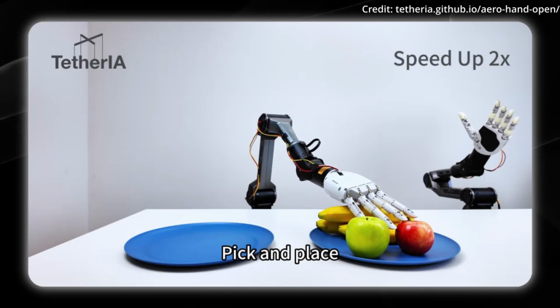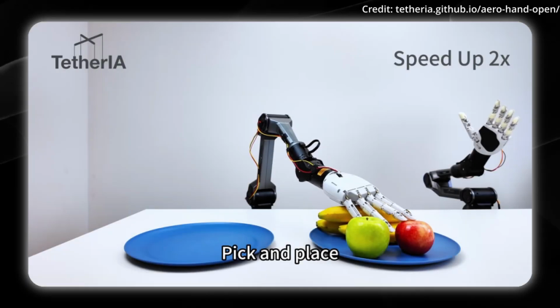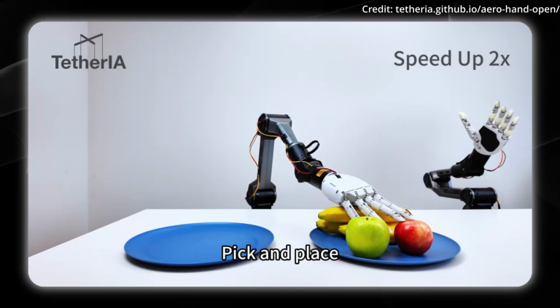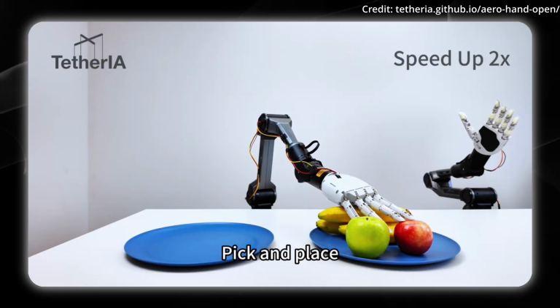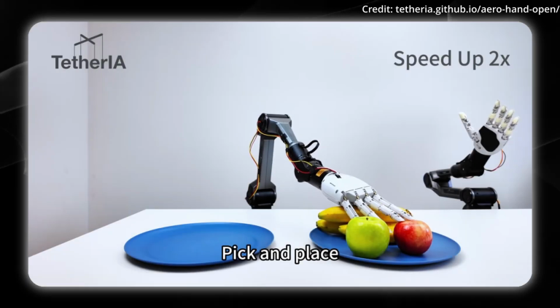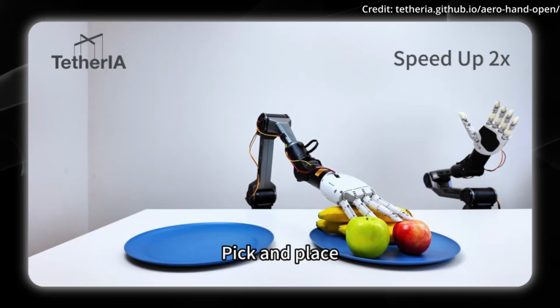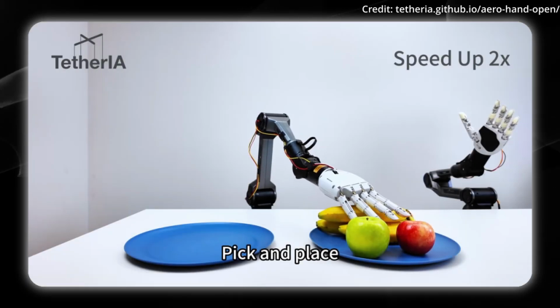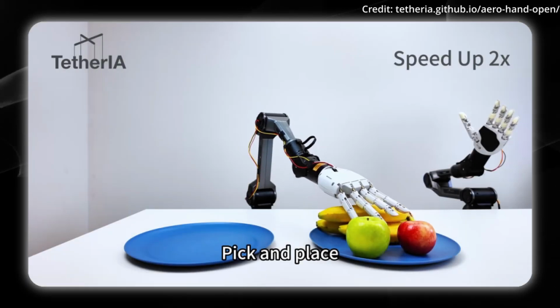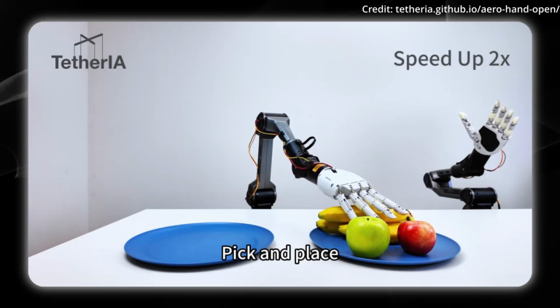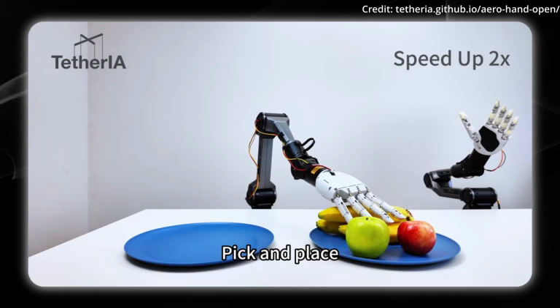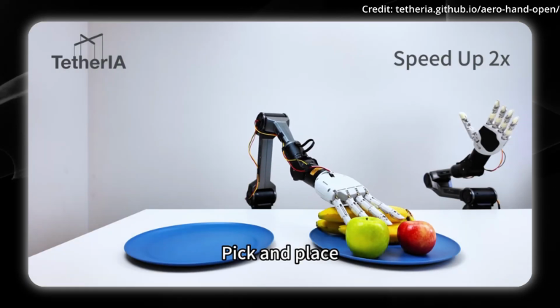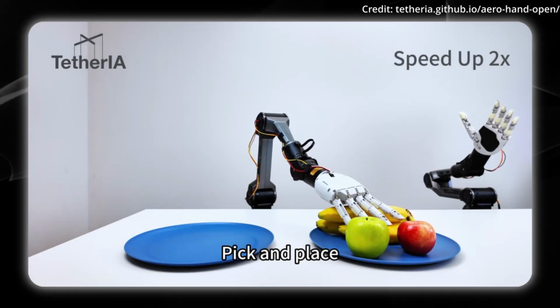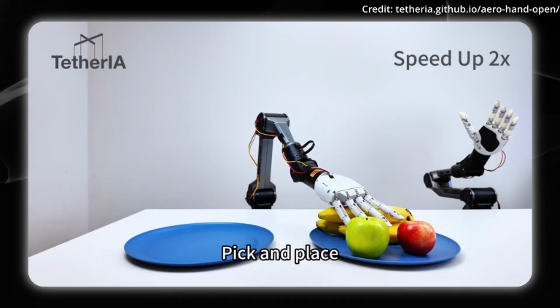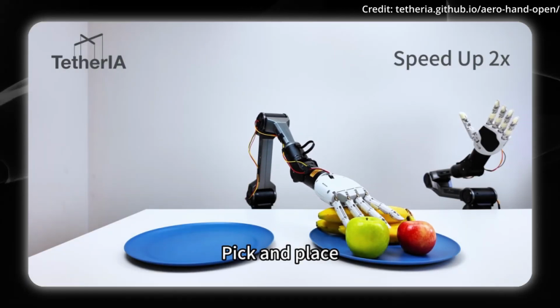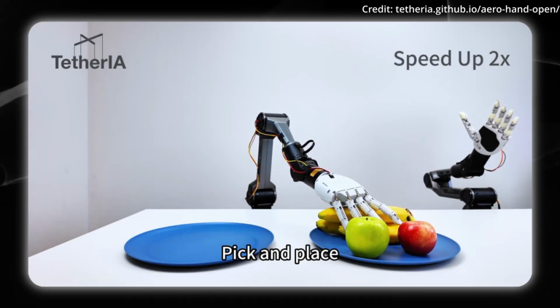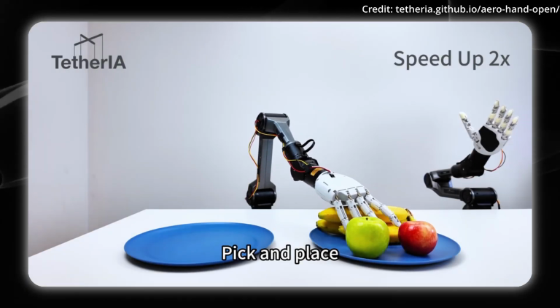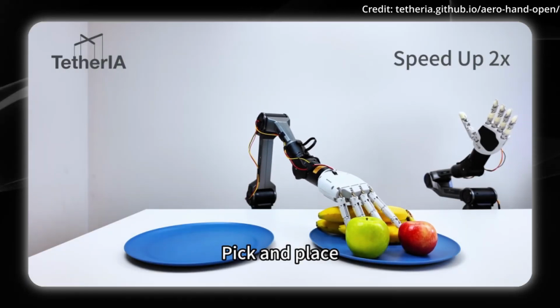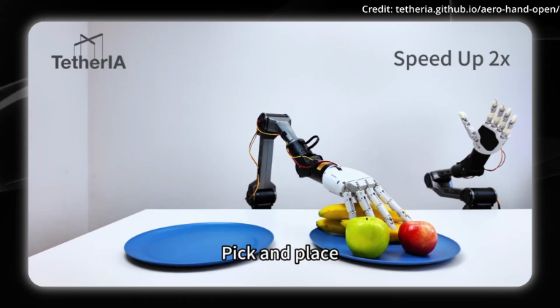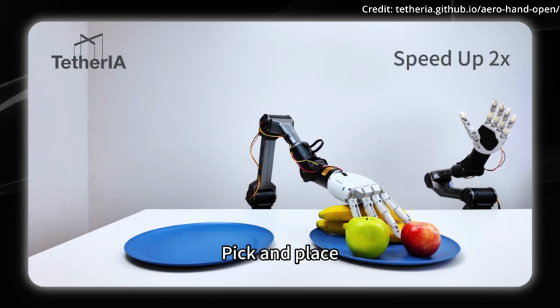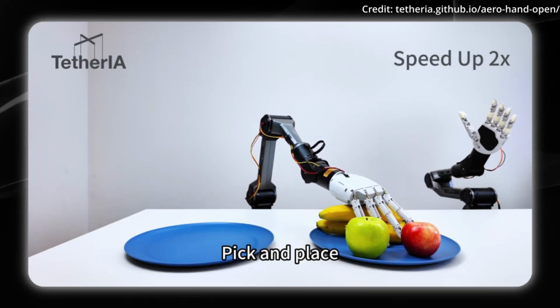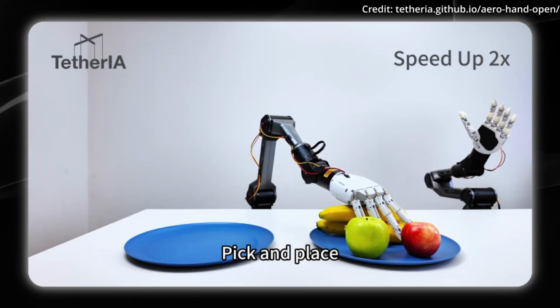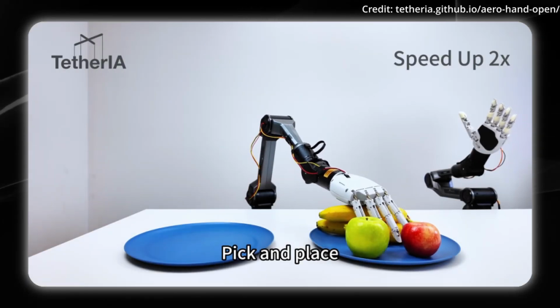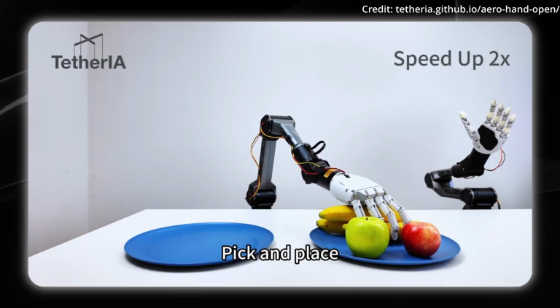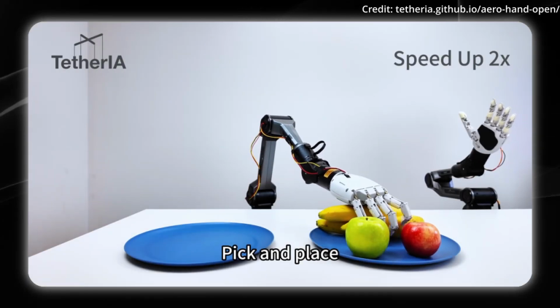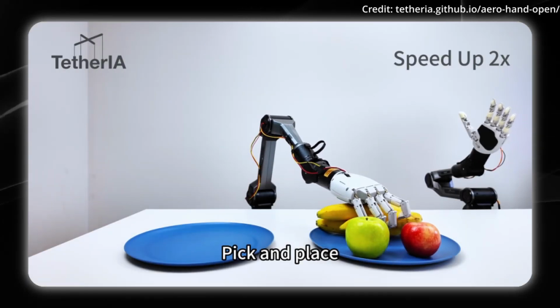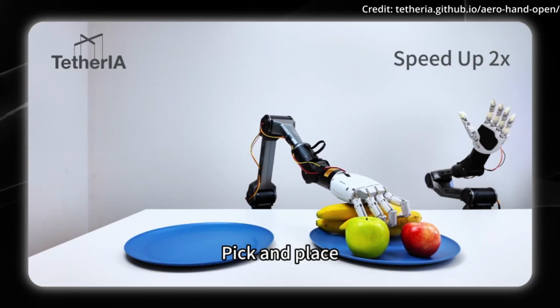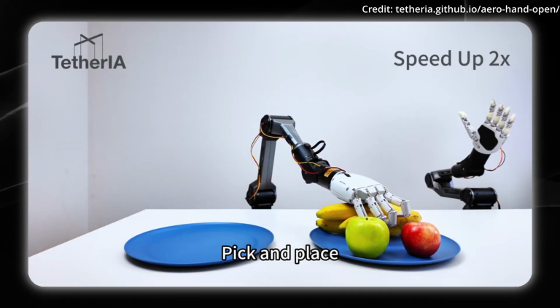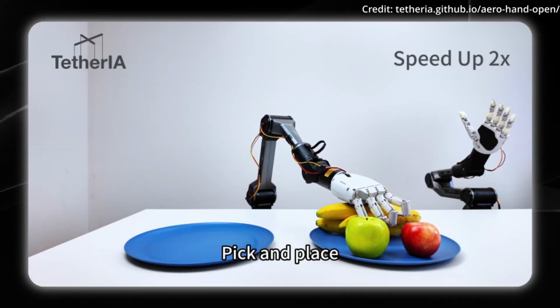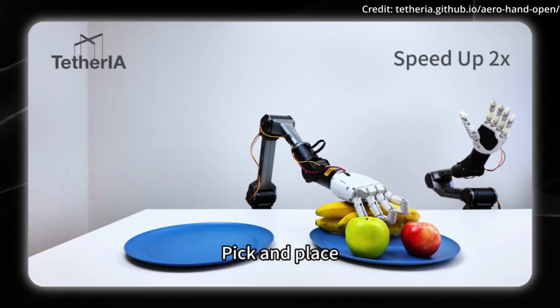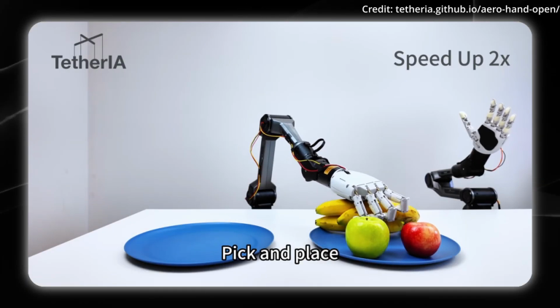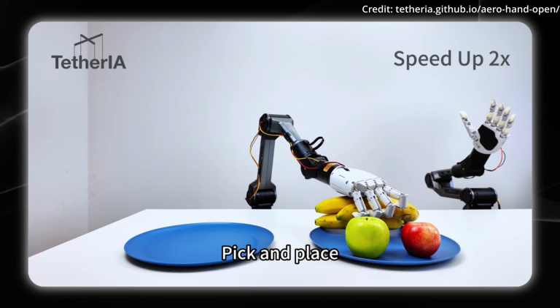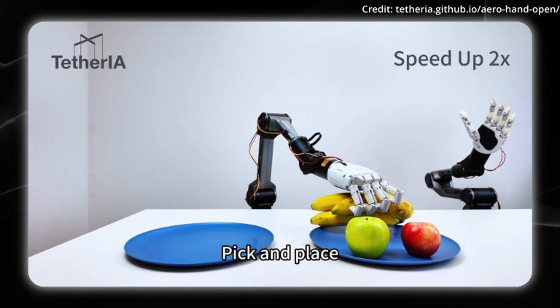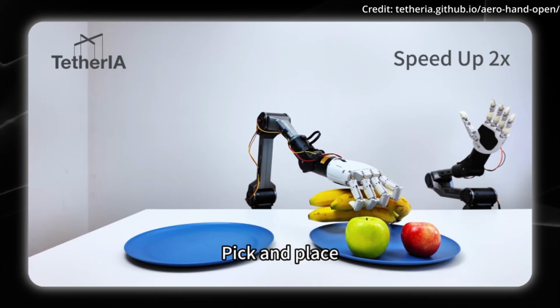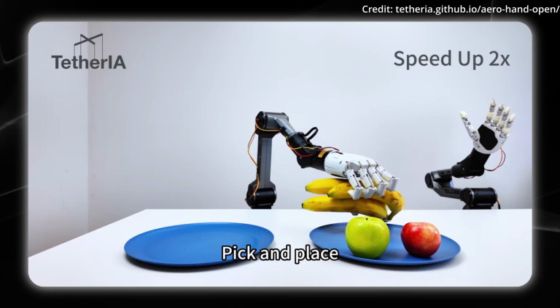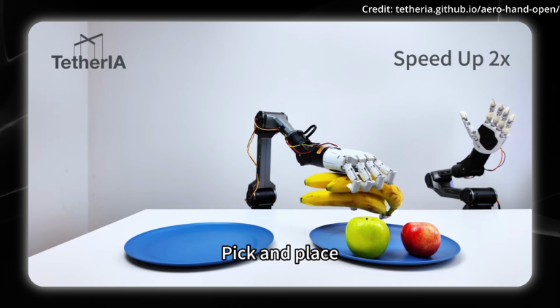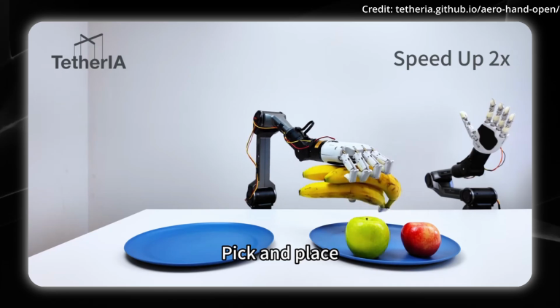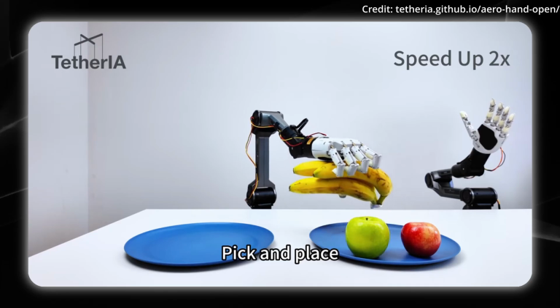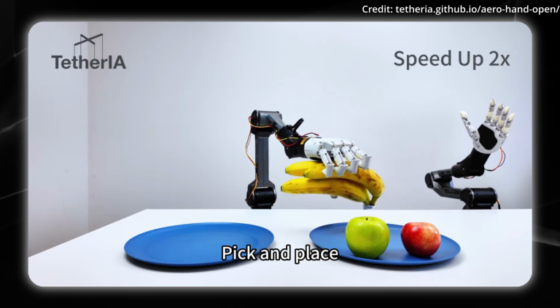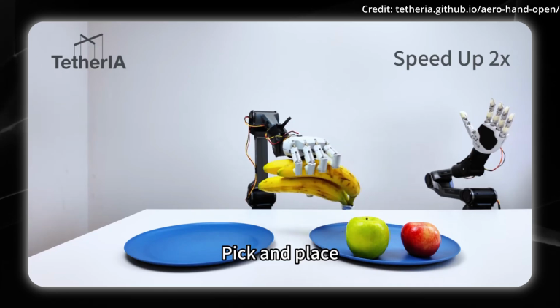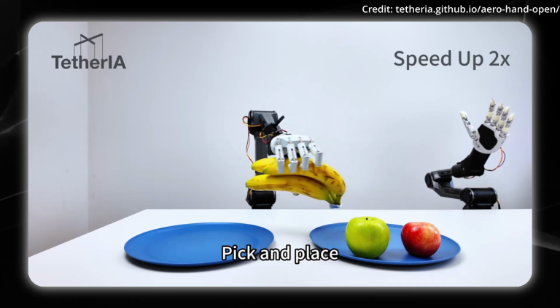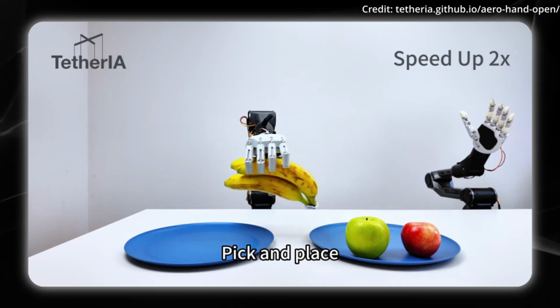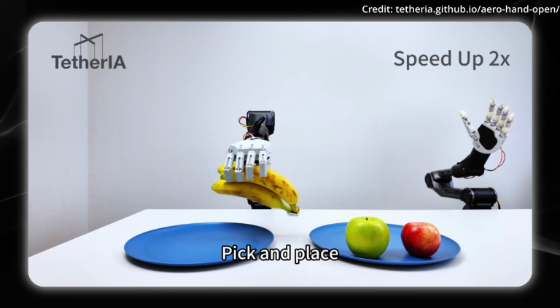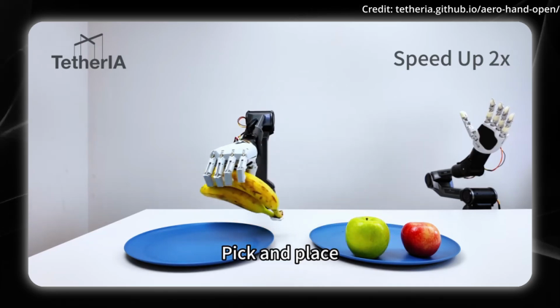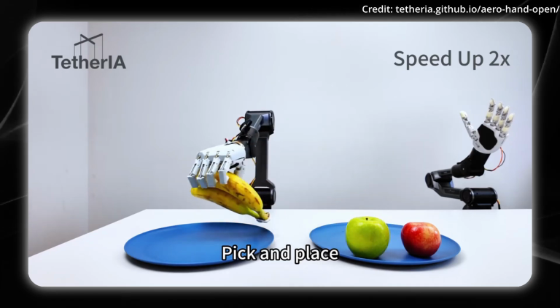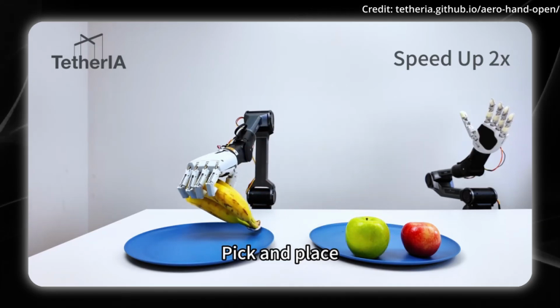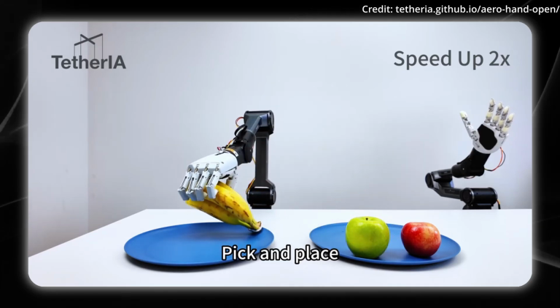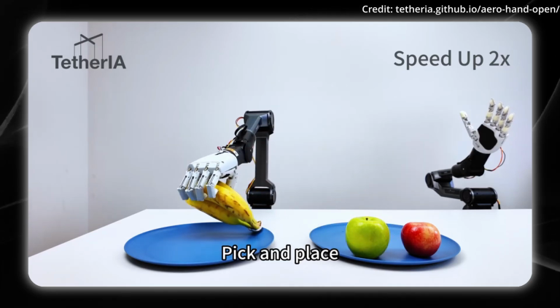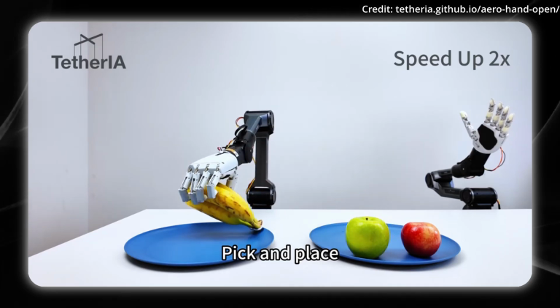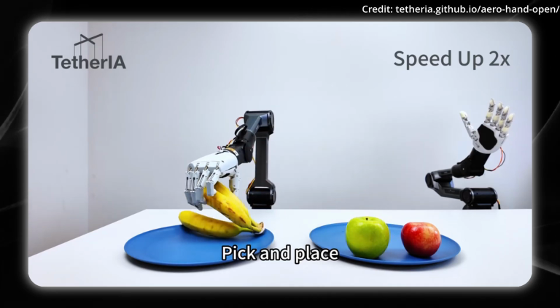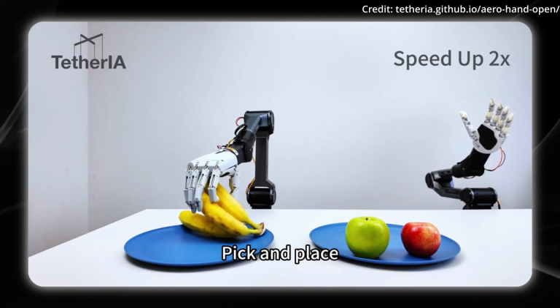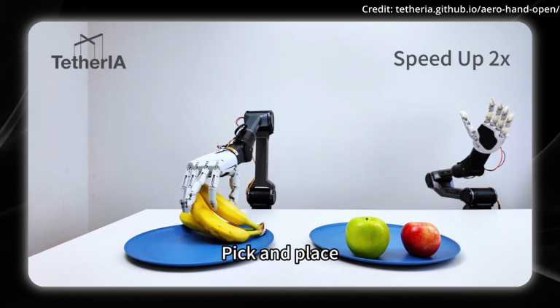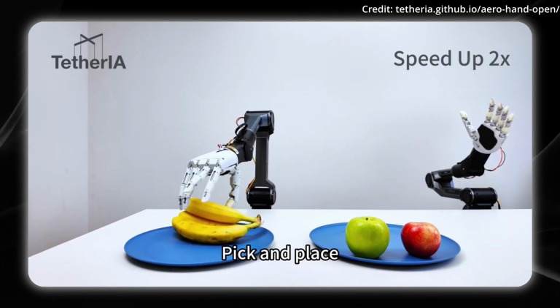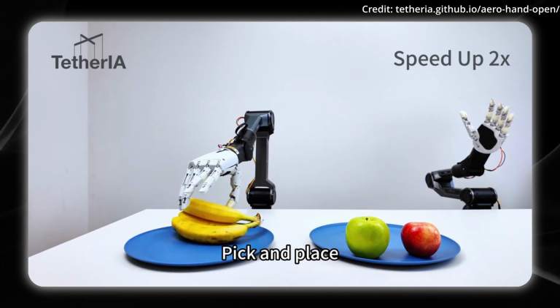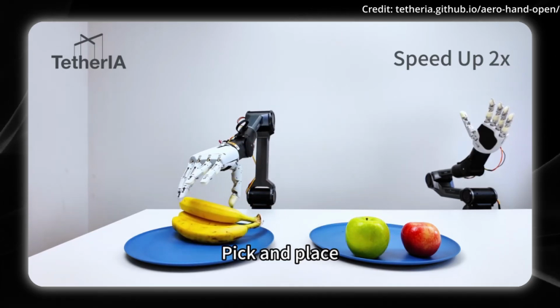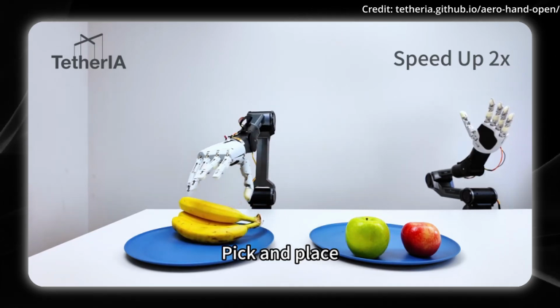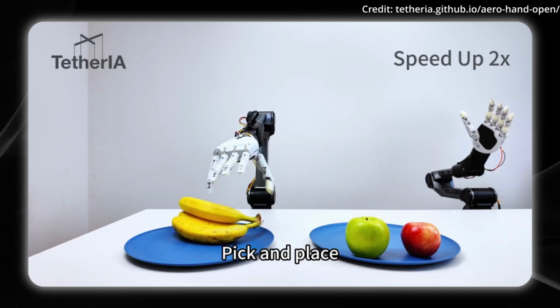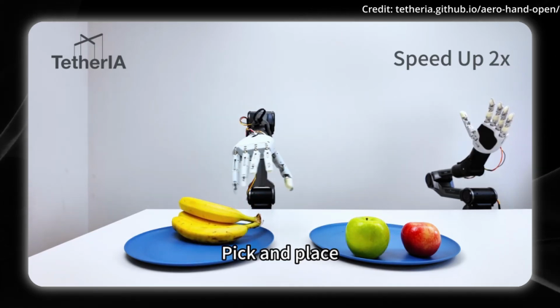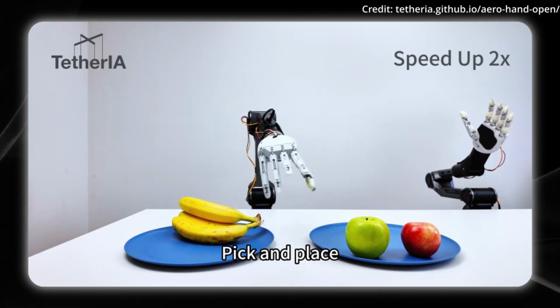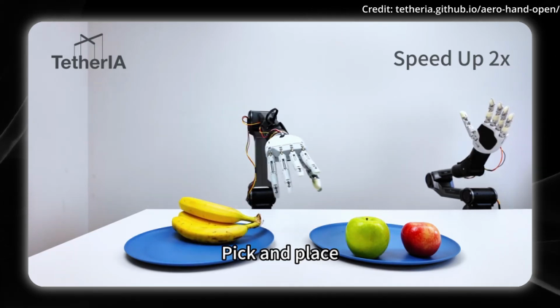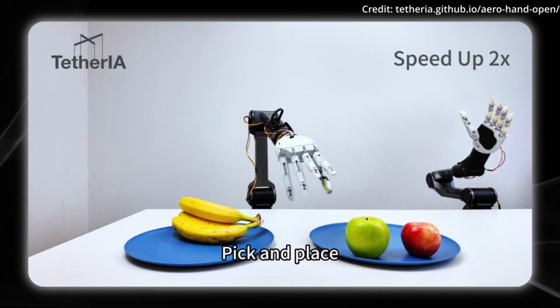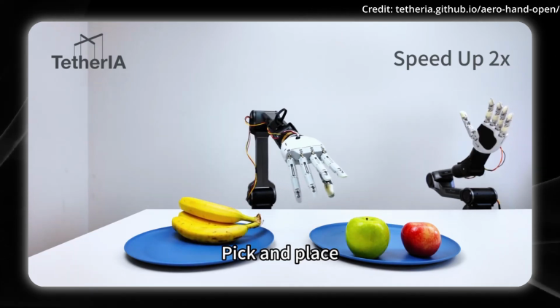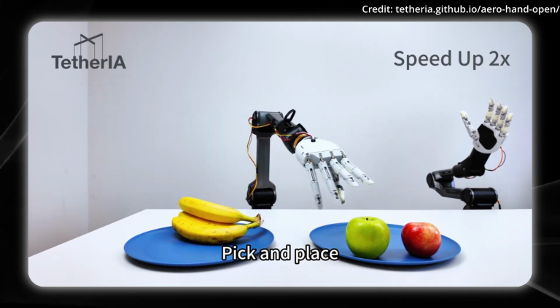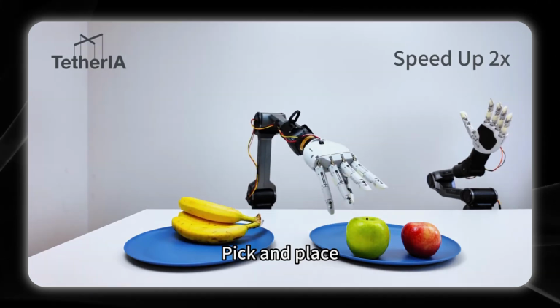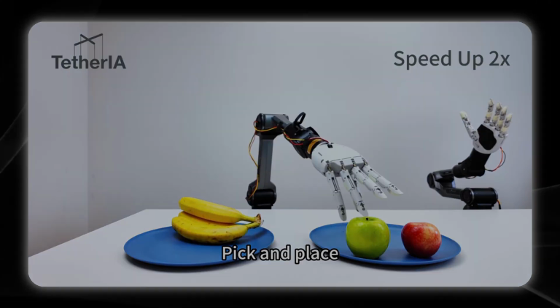It's open source, meaning it's accessible to everyone. Let me know in the comments if you would use an open-source robot hand like this.